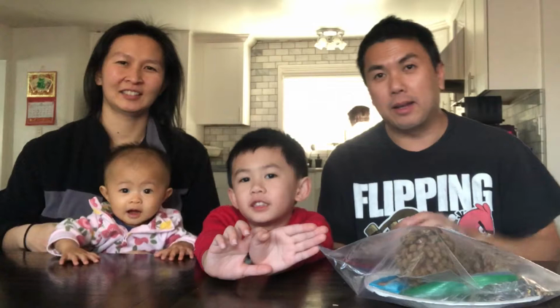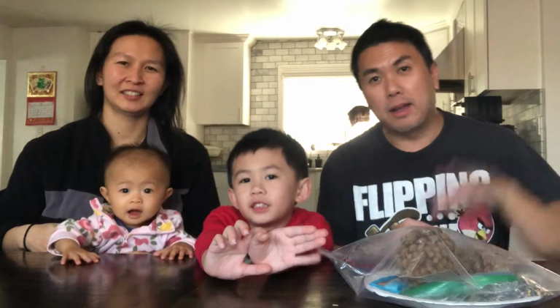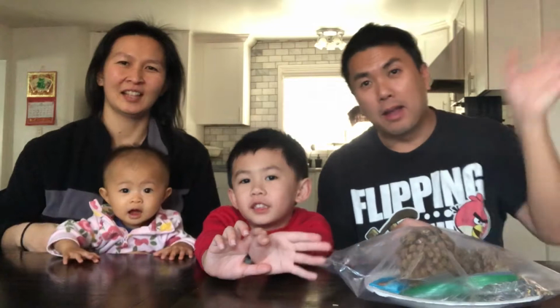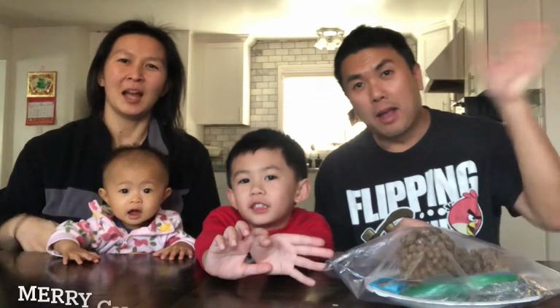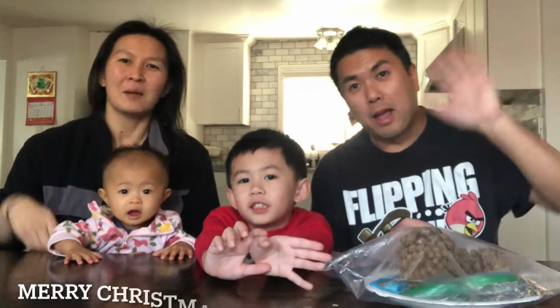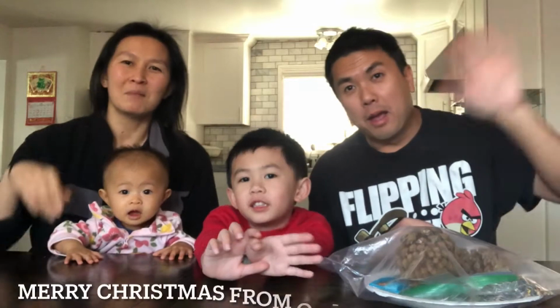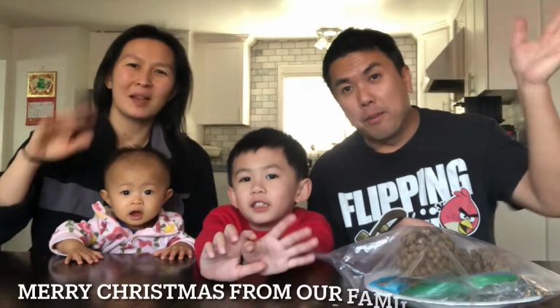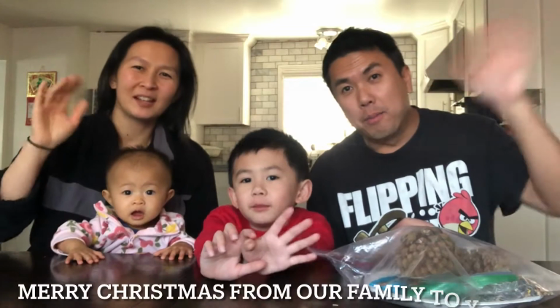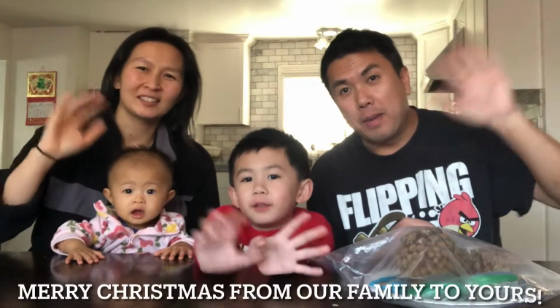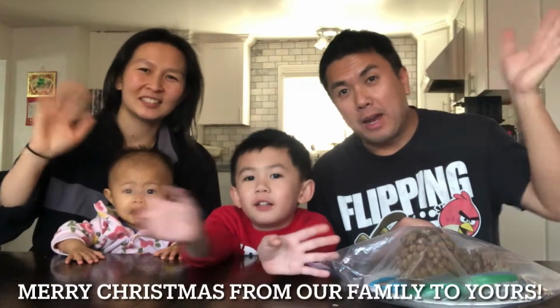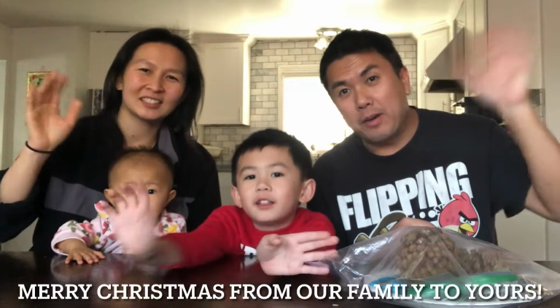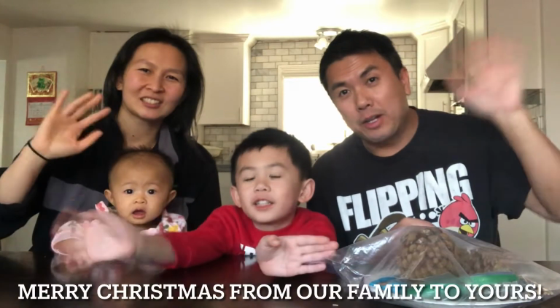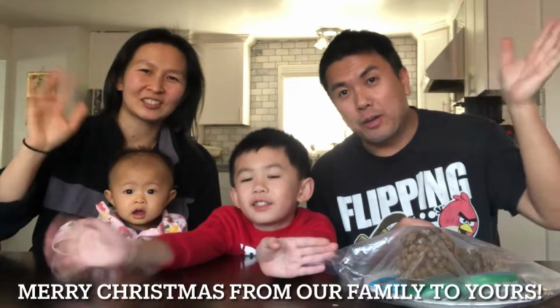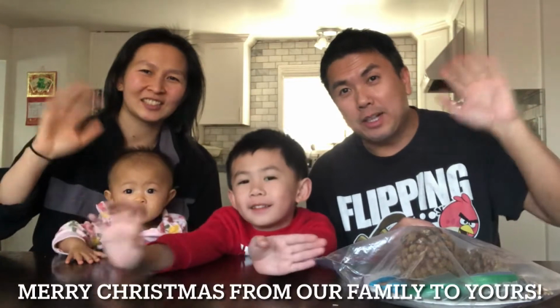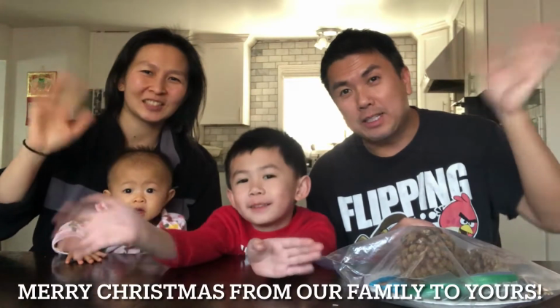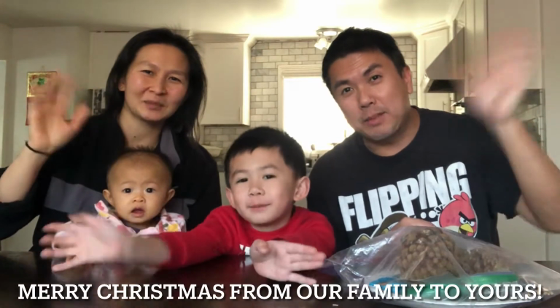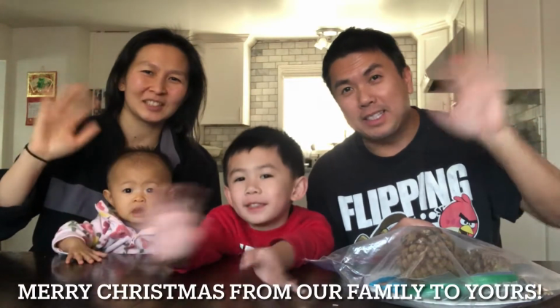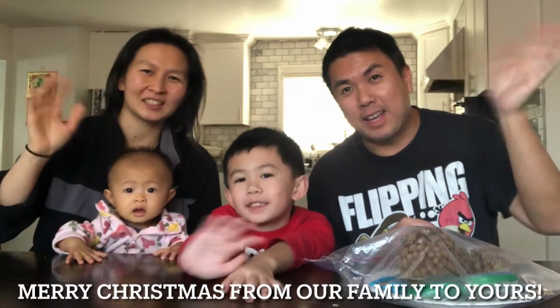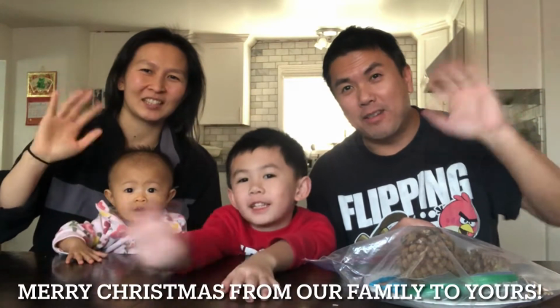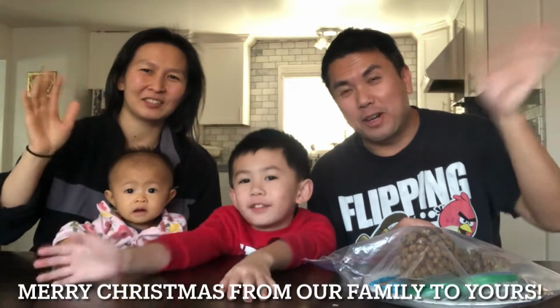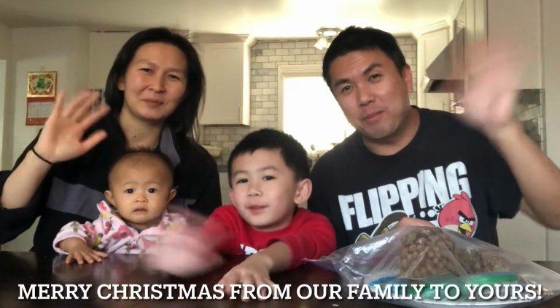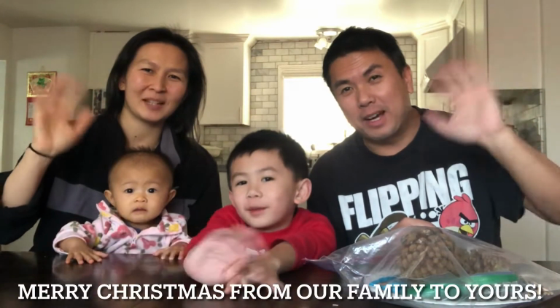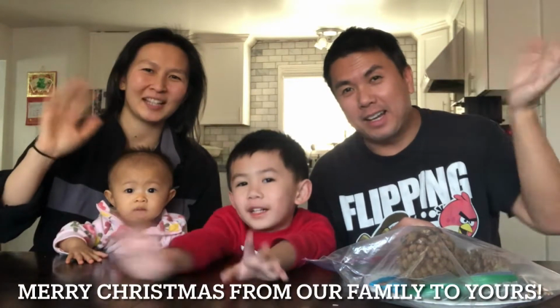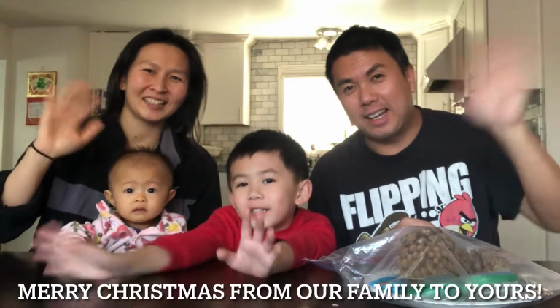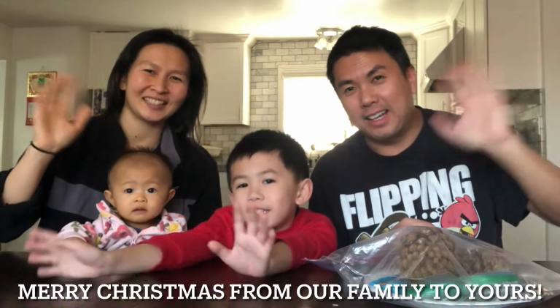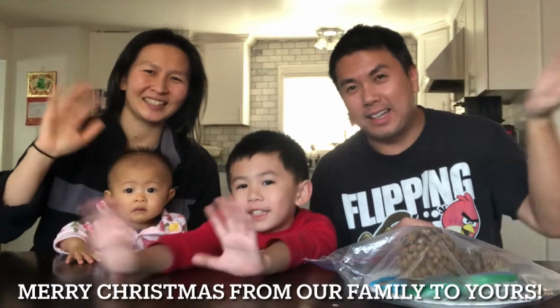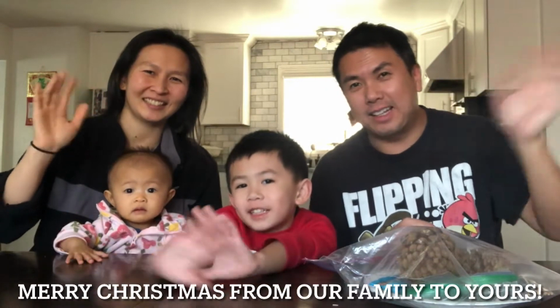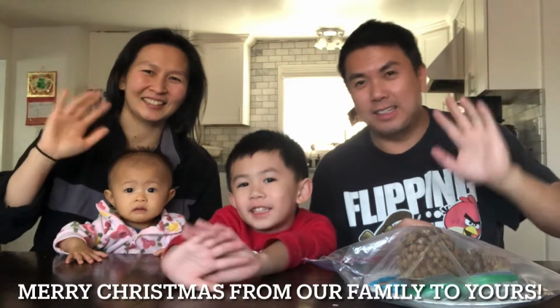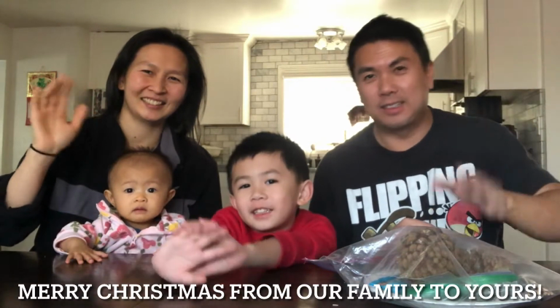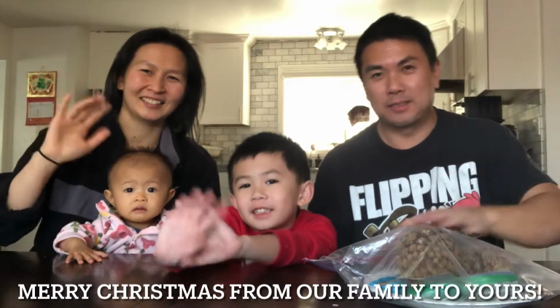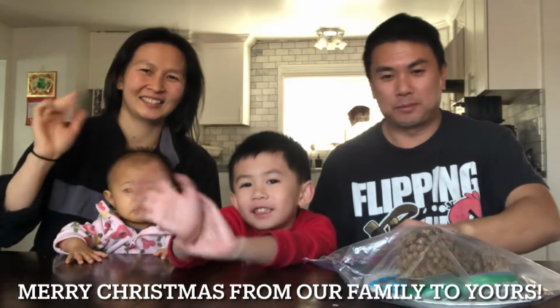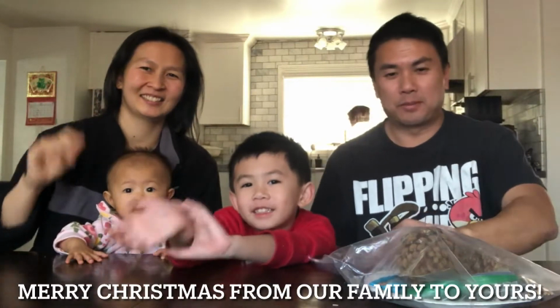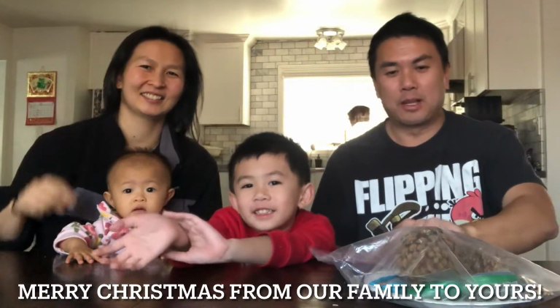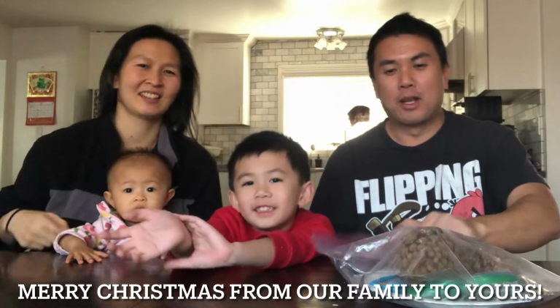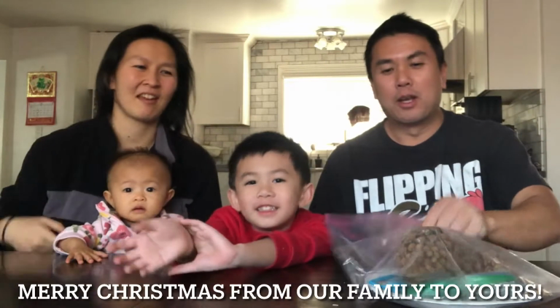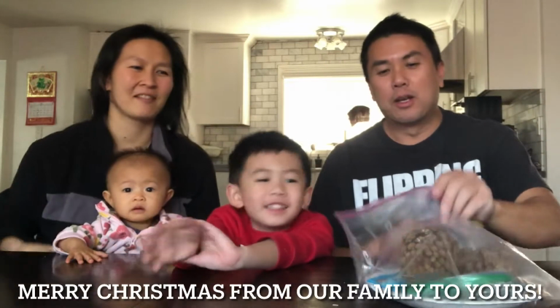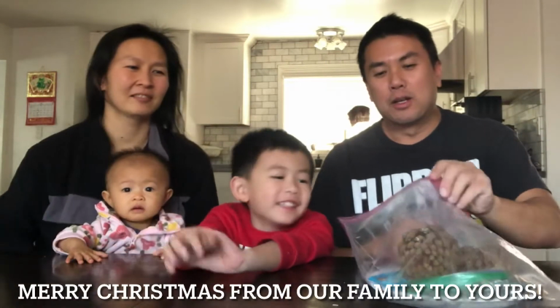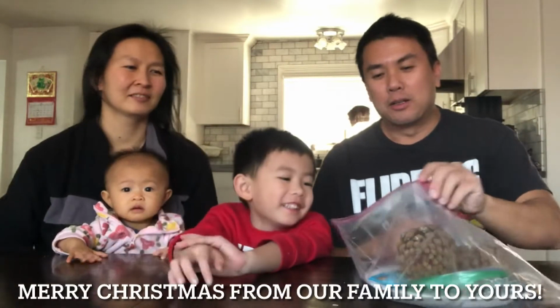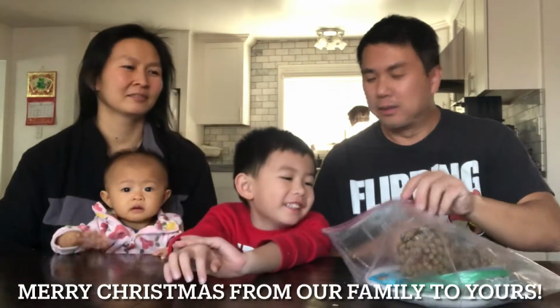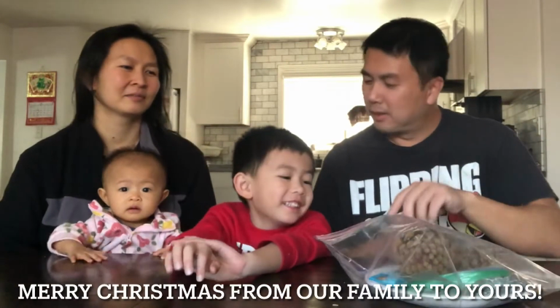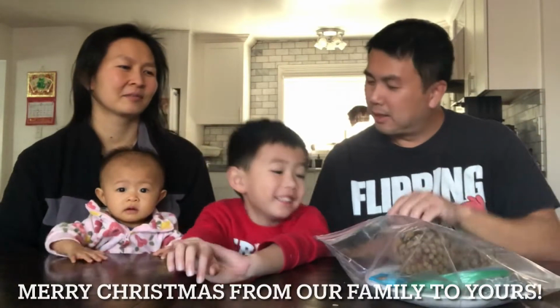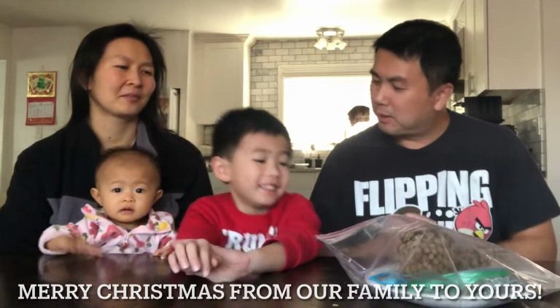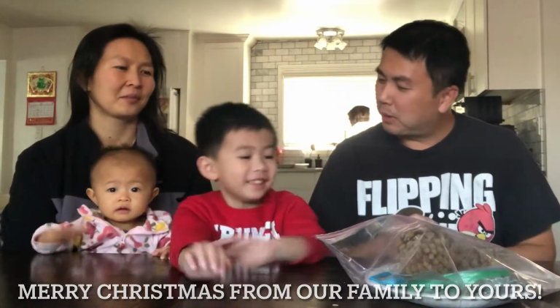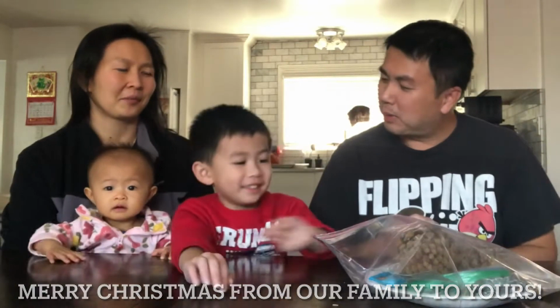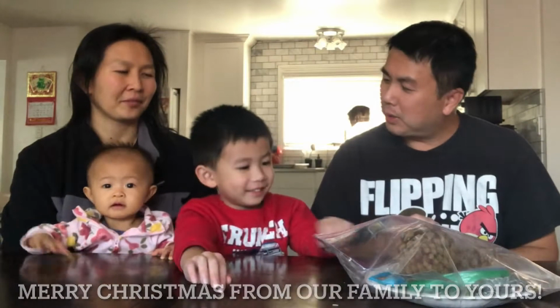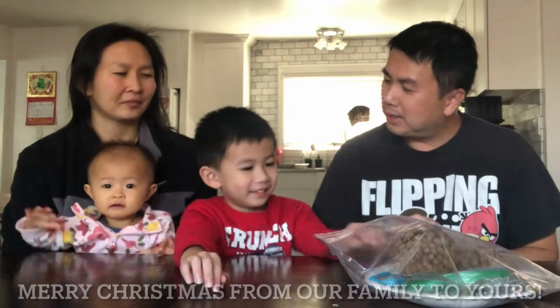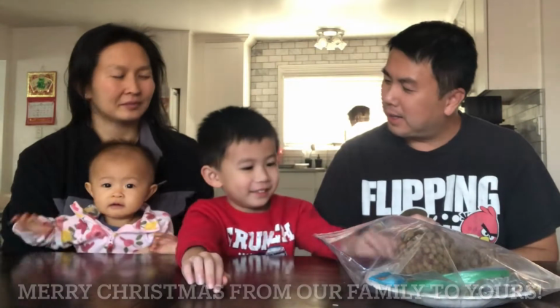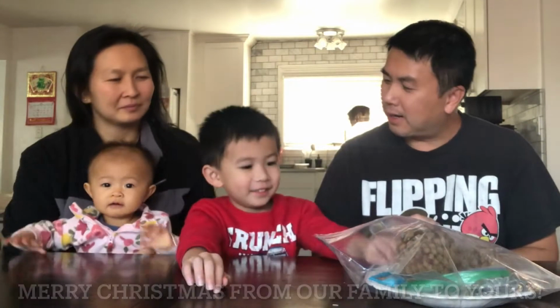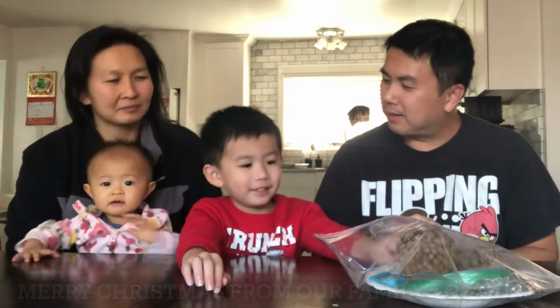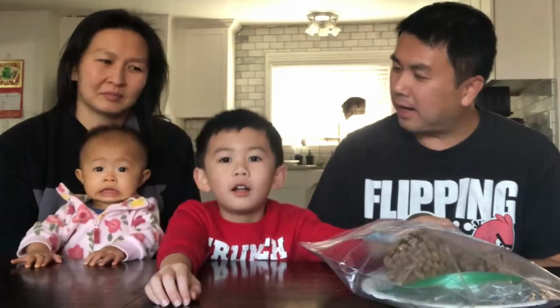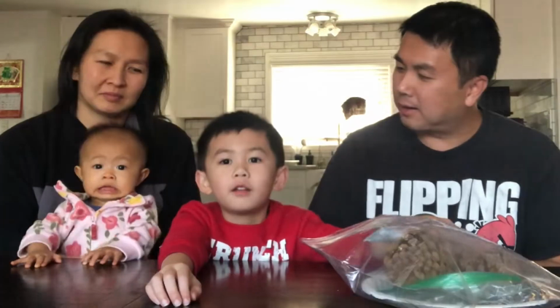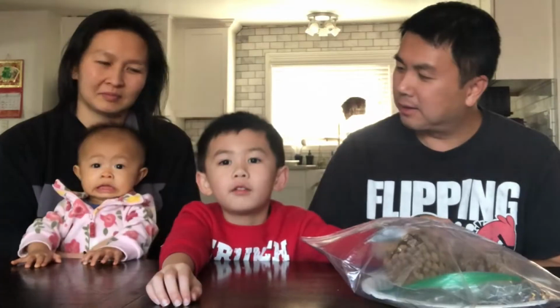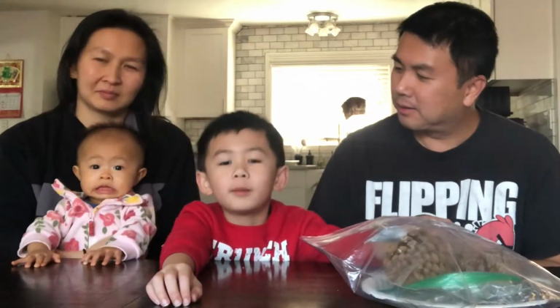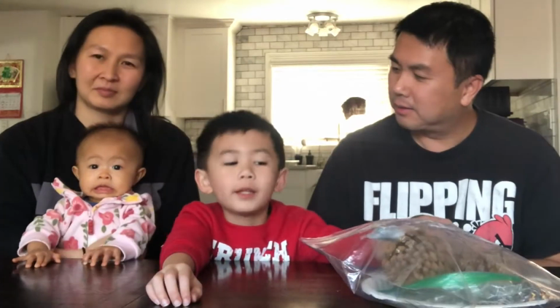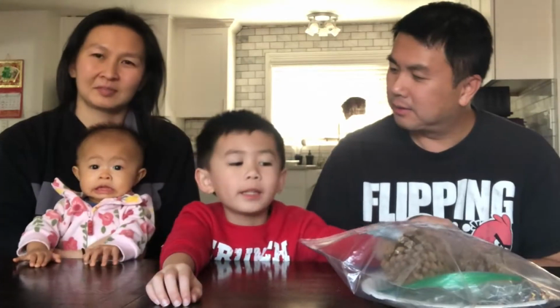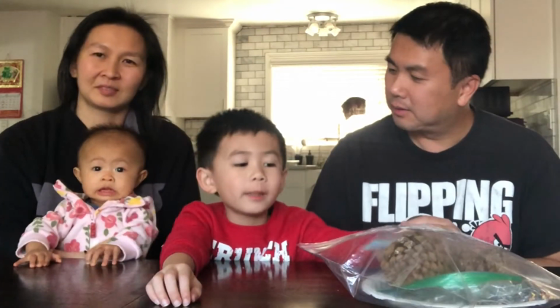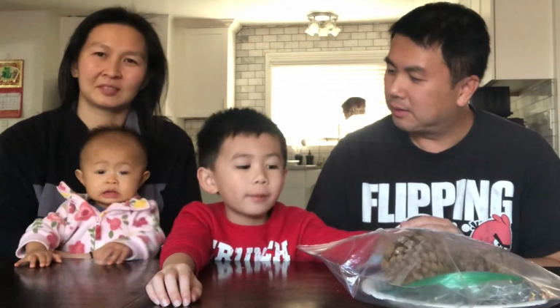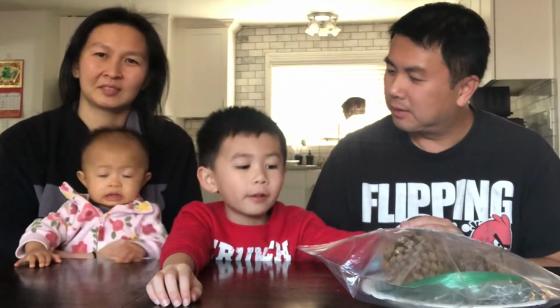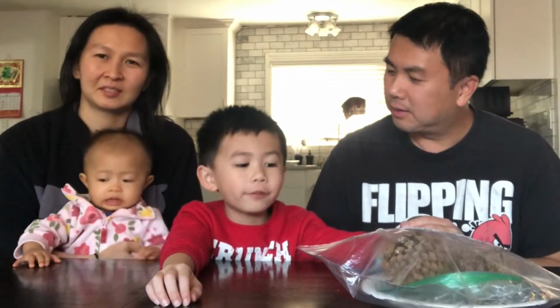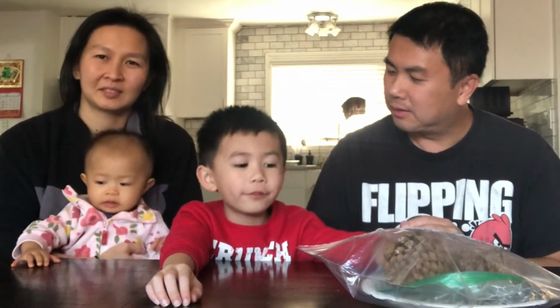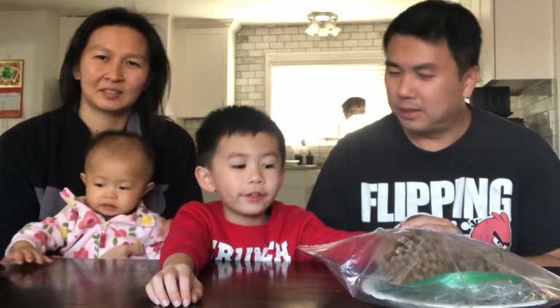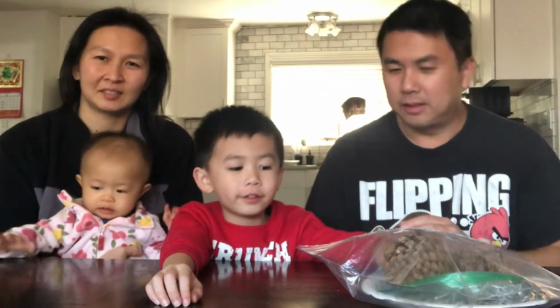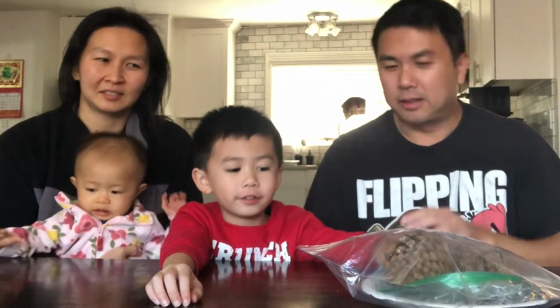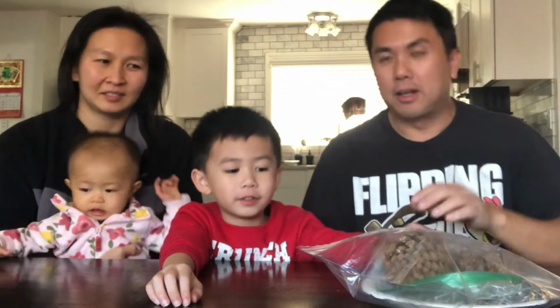Merry Christmas everybody! So what are we doing today? We're making bird feeders.